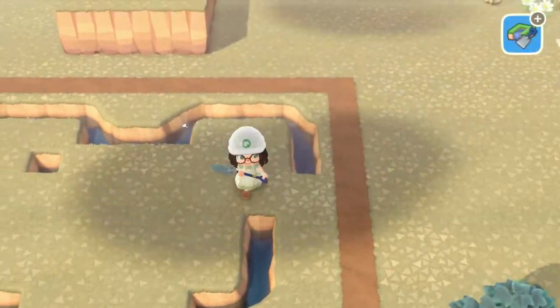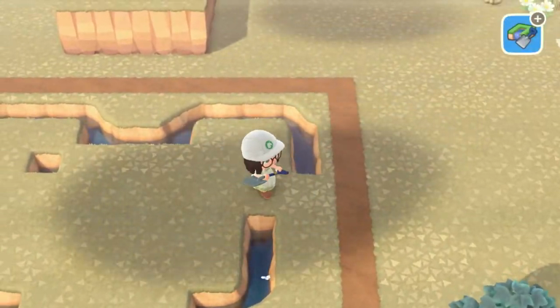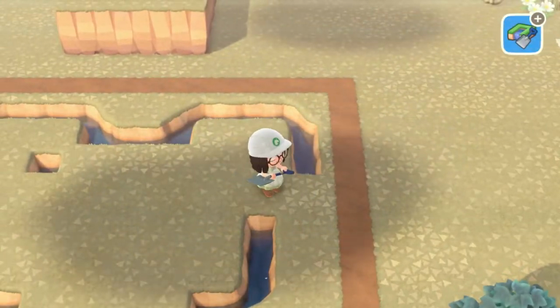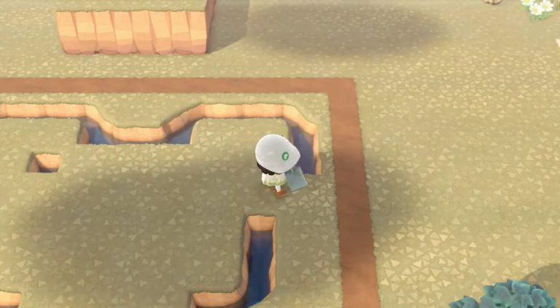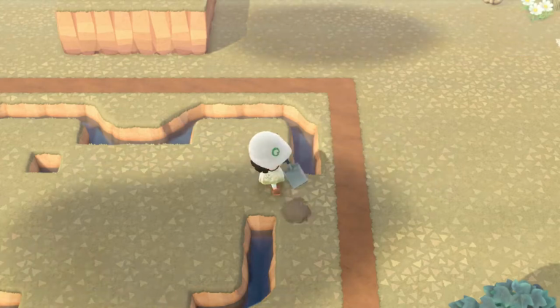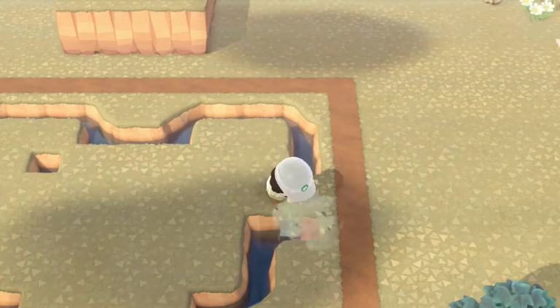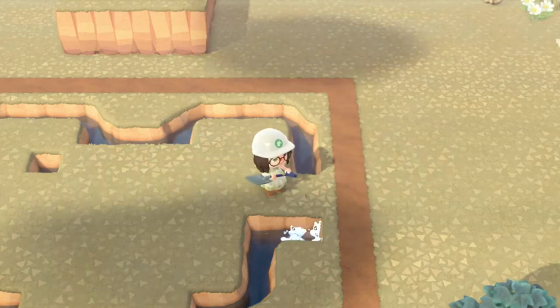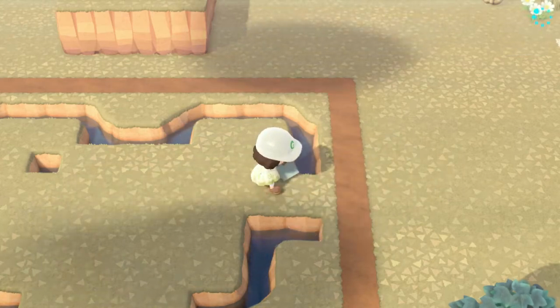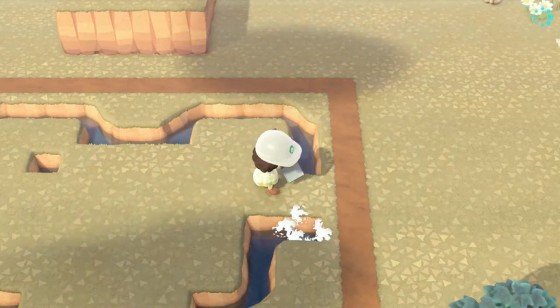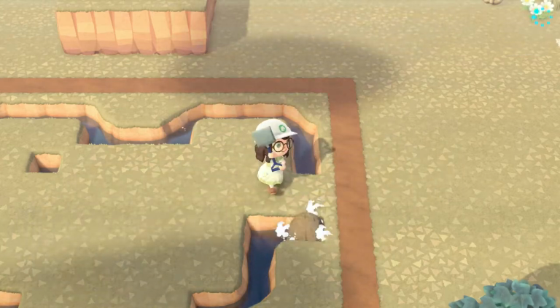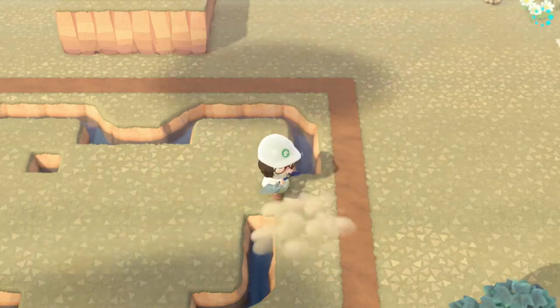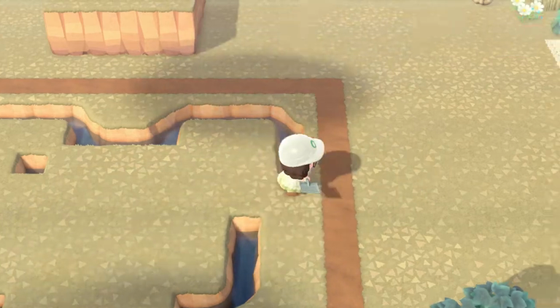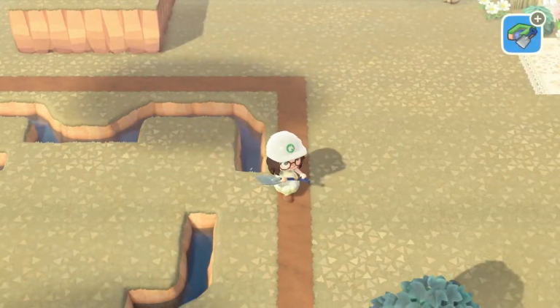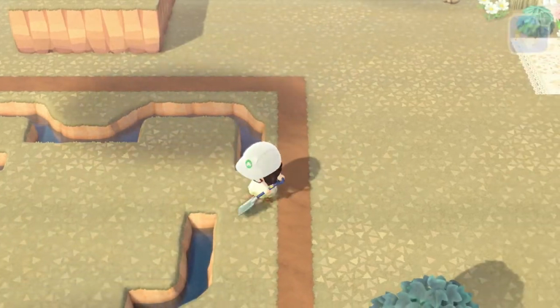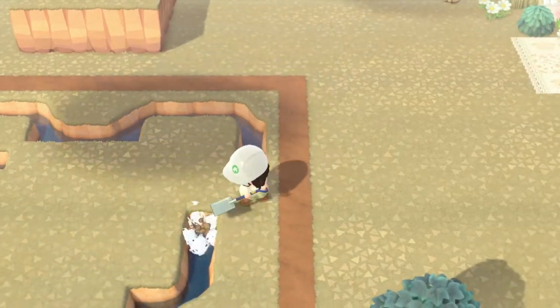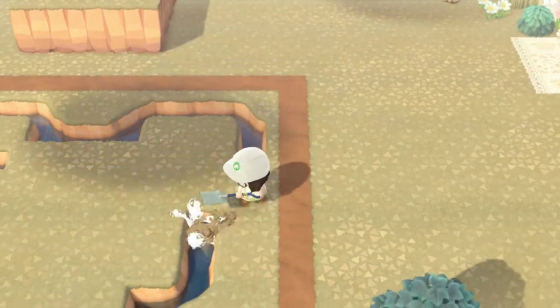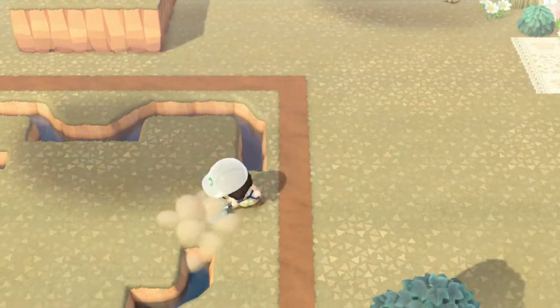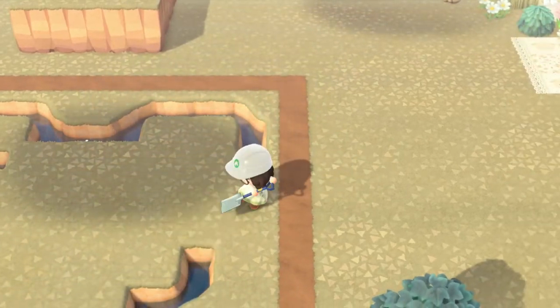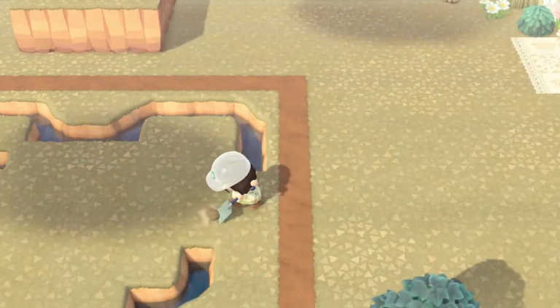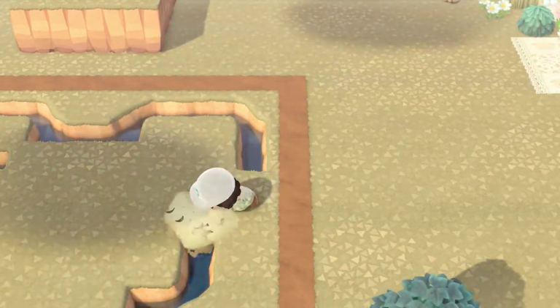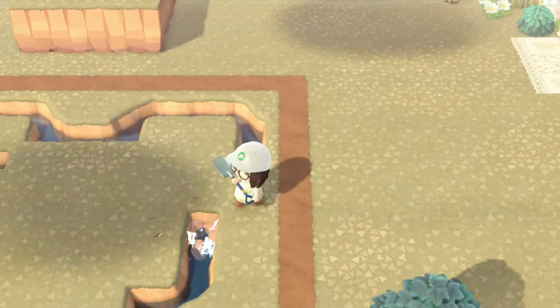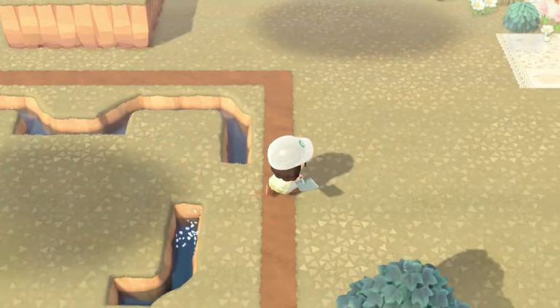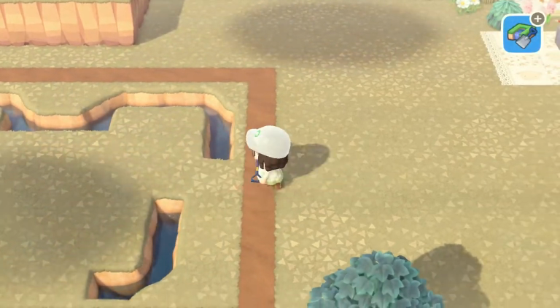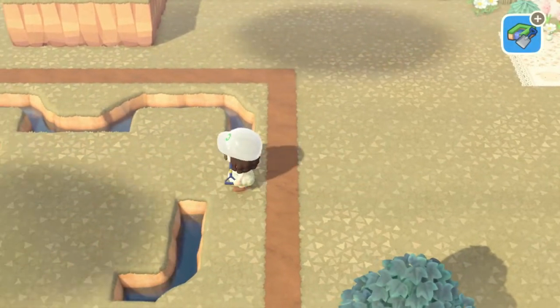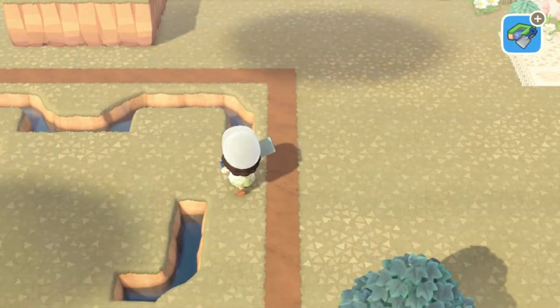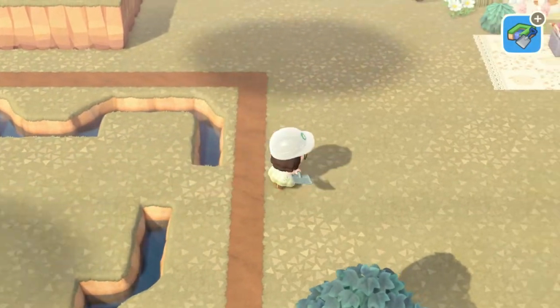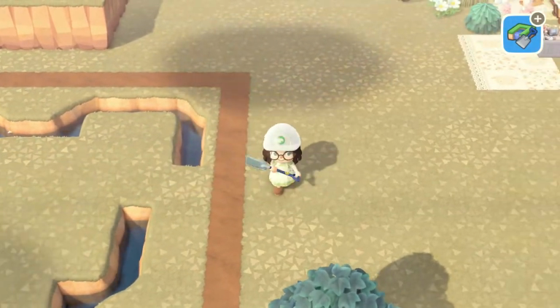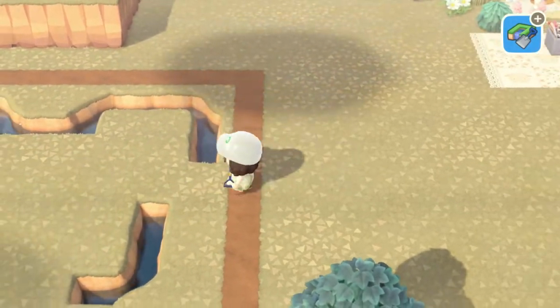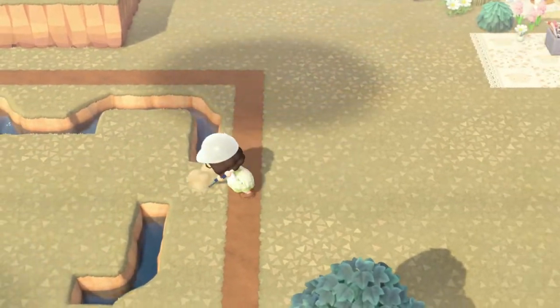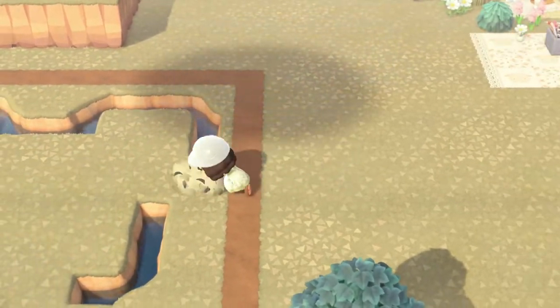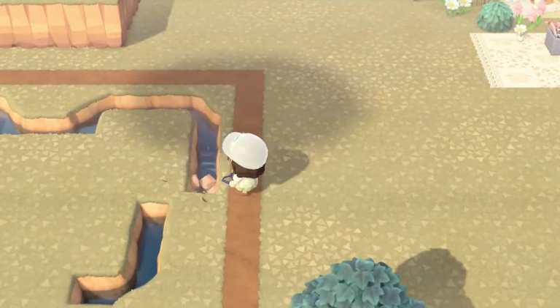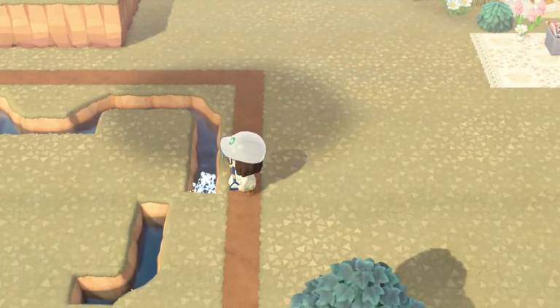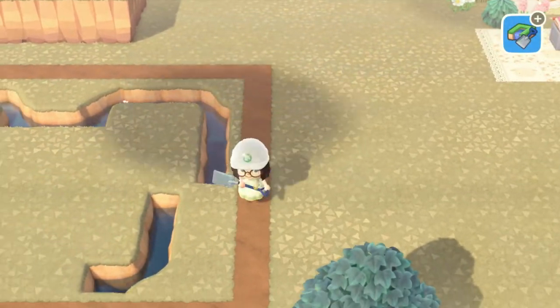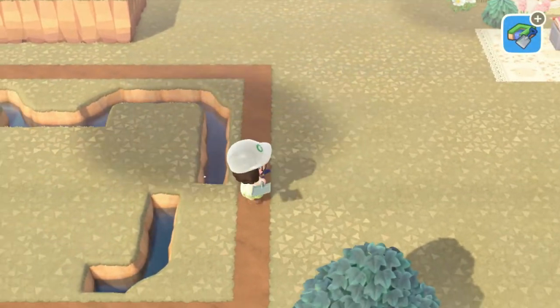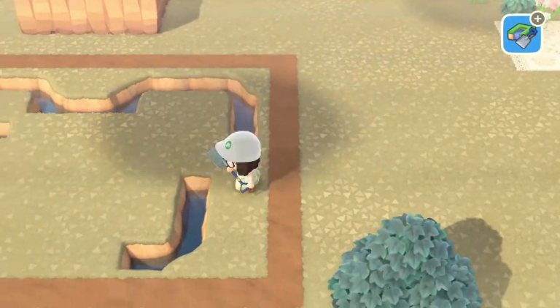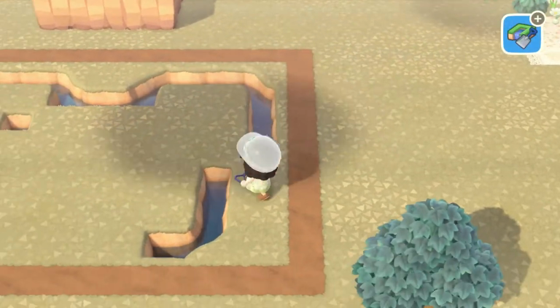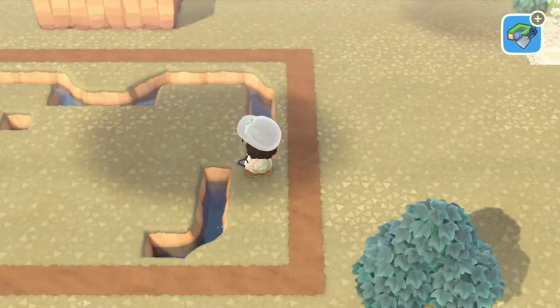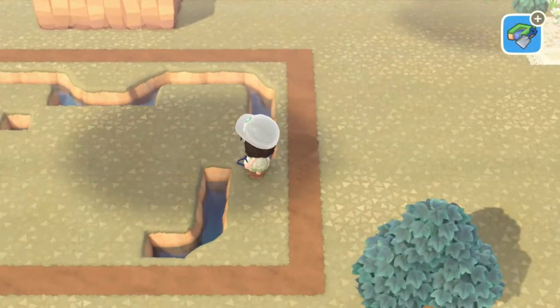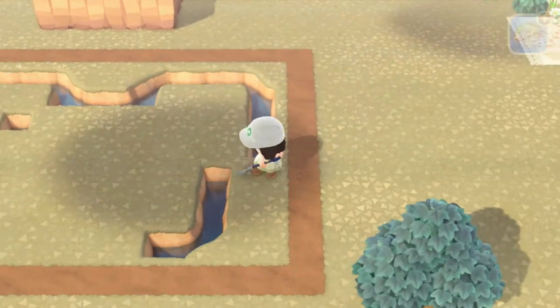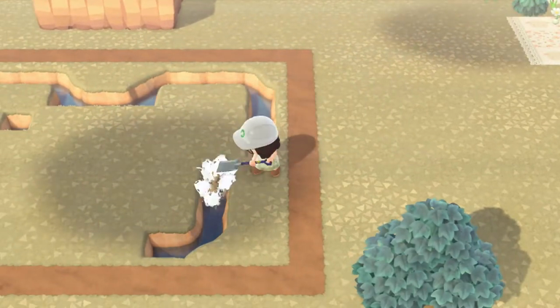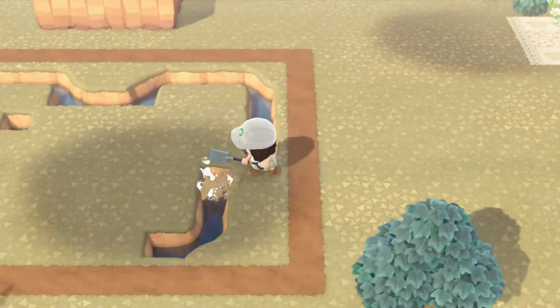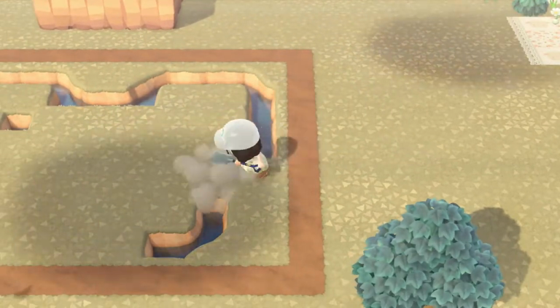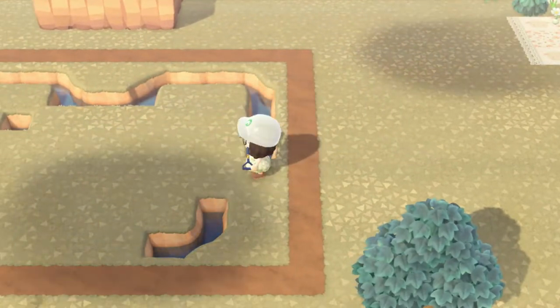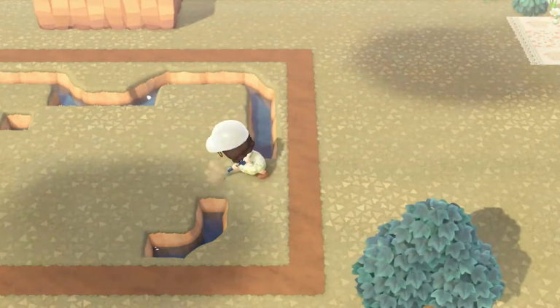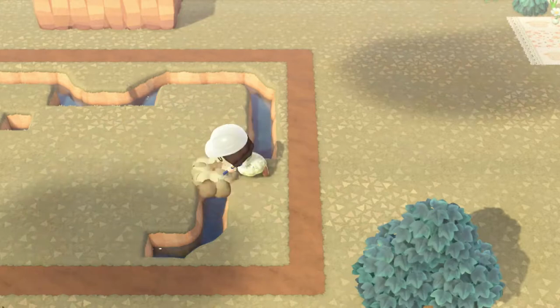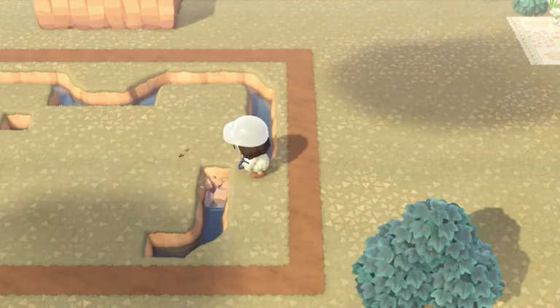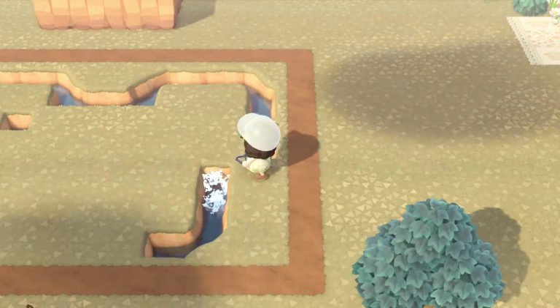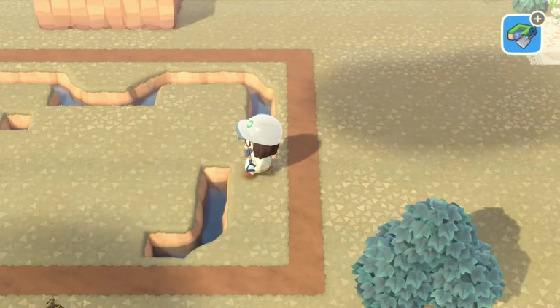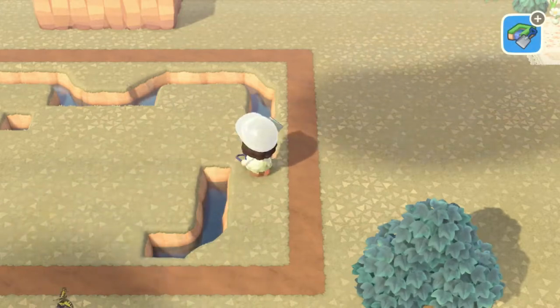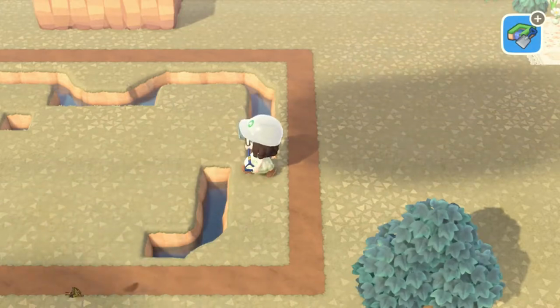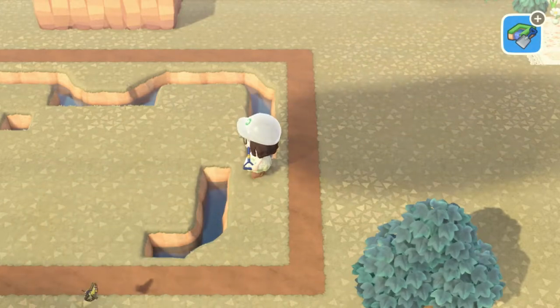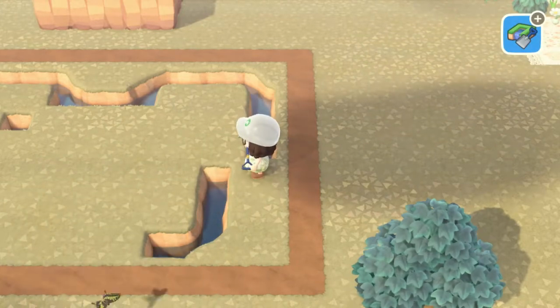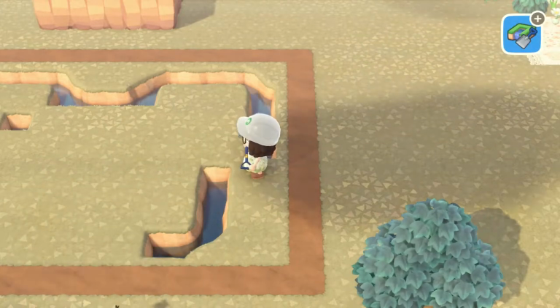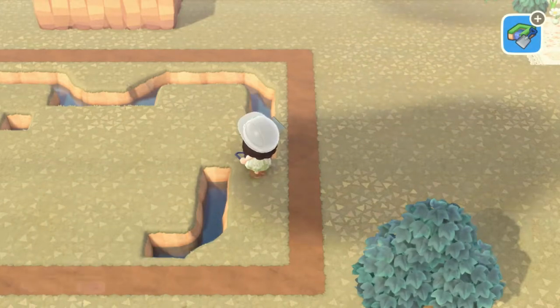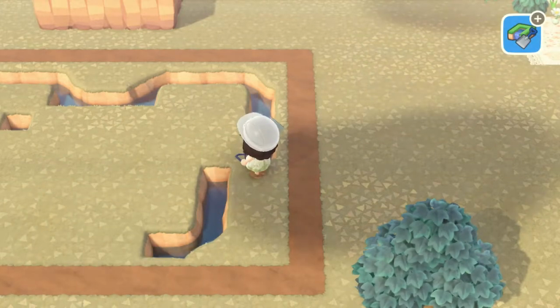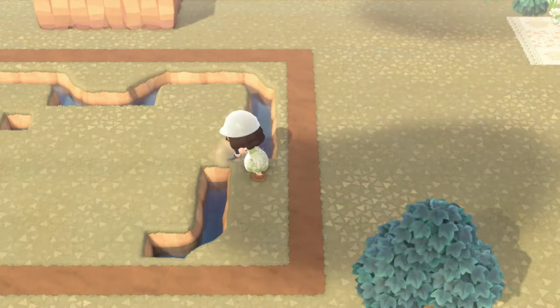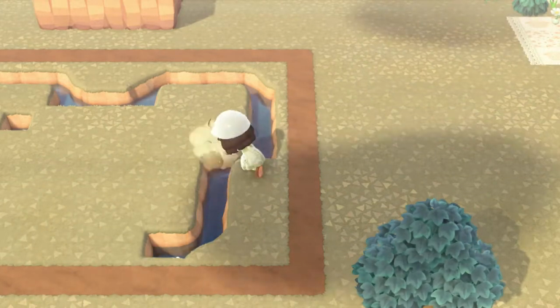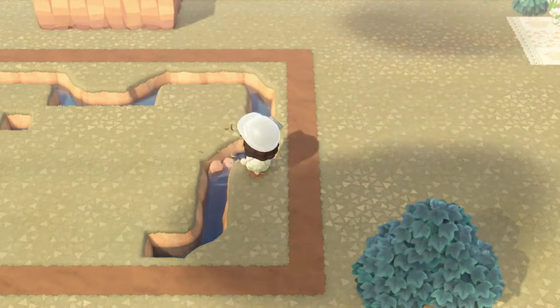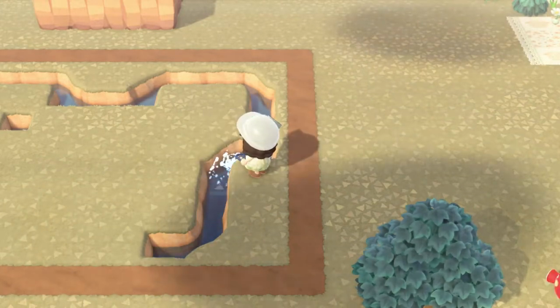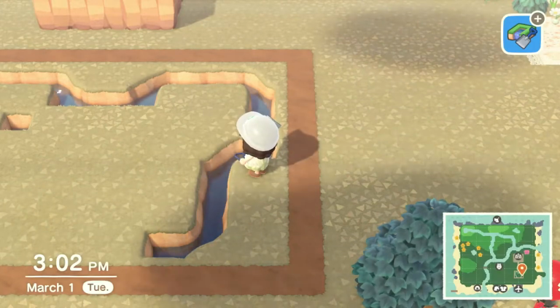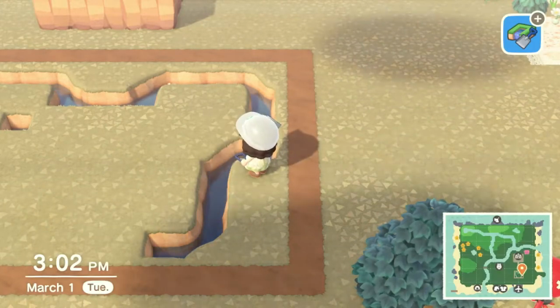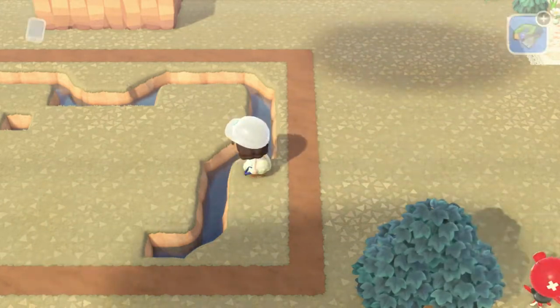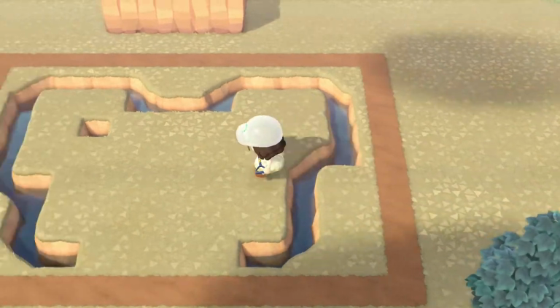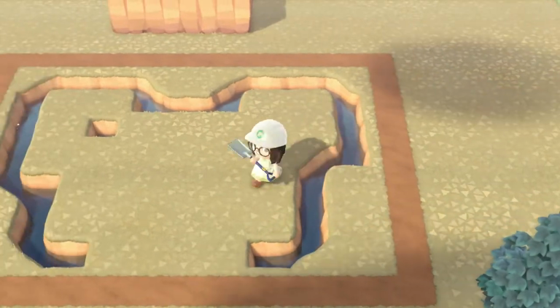I'm realizing right here that I need to make my bottom half a little bit larger so that it matches the top half a little bit better.